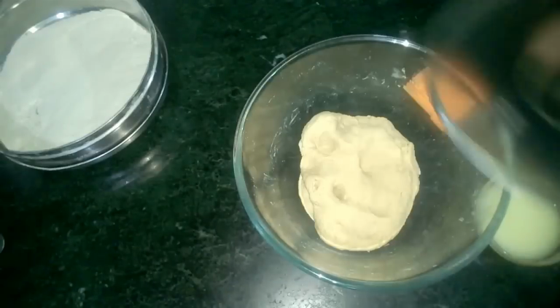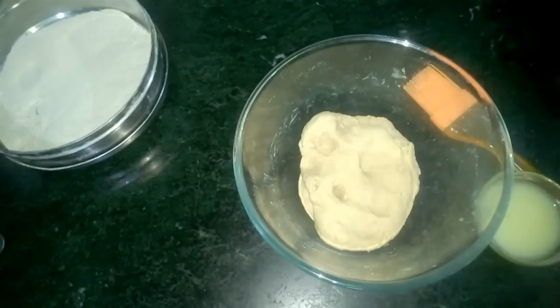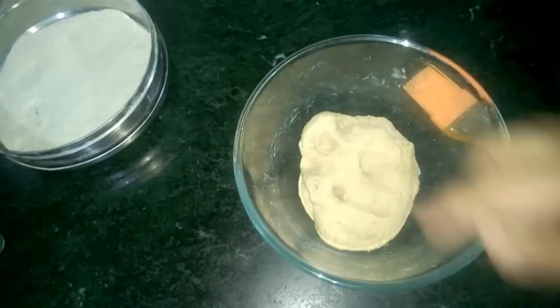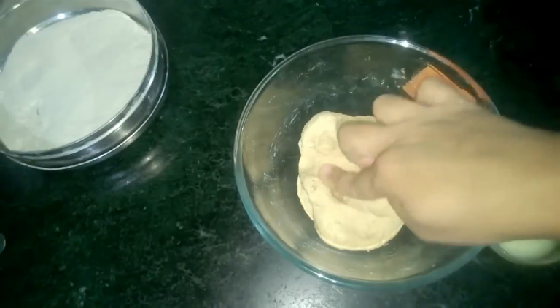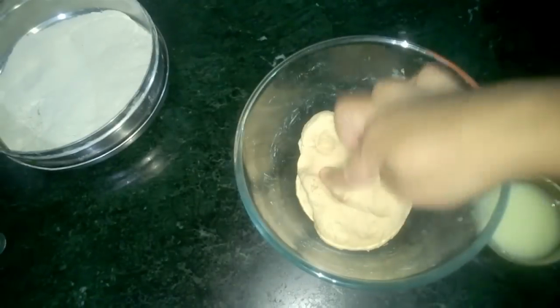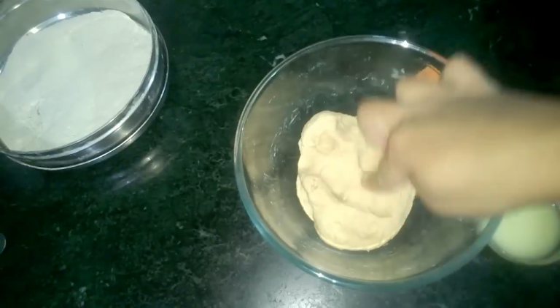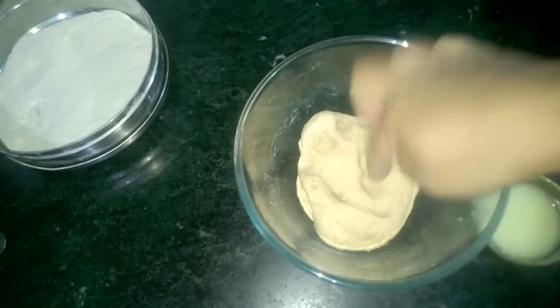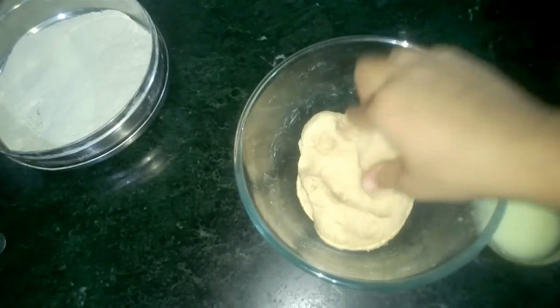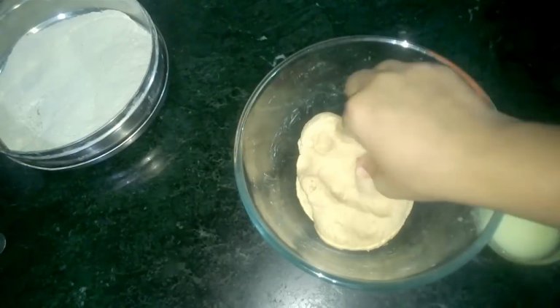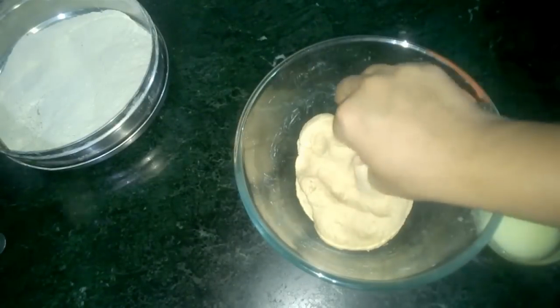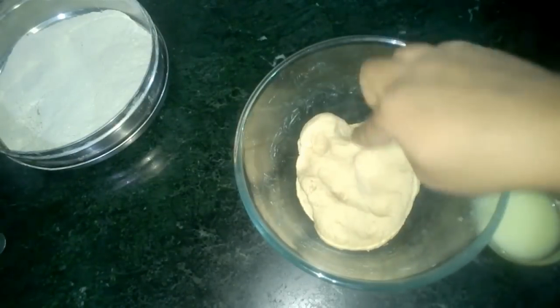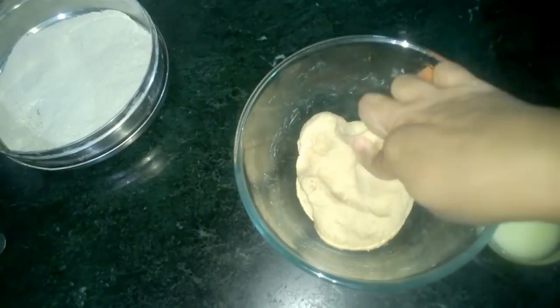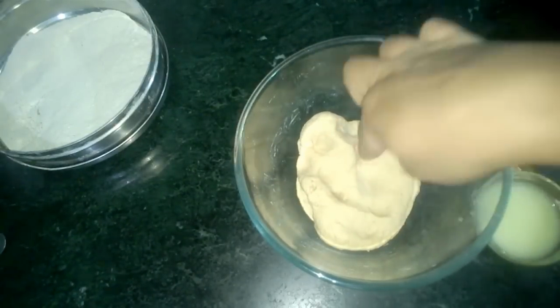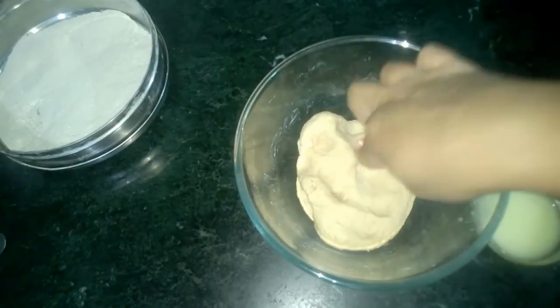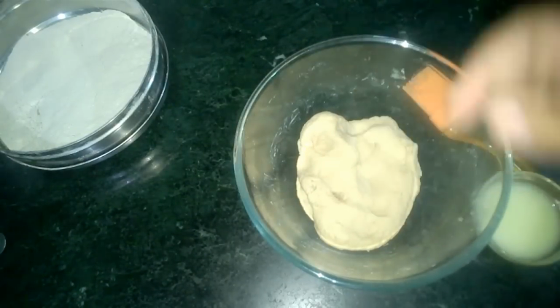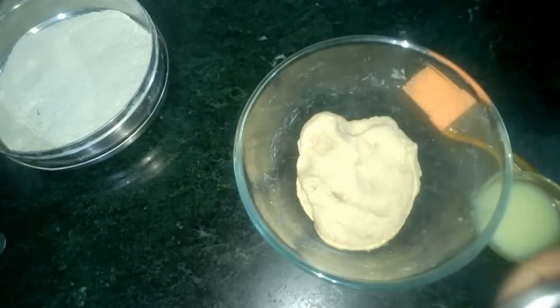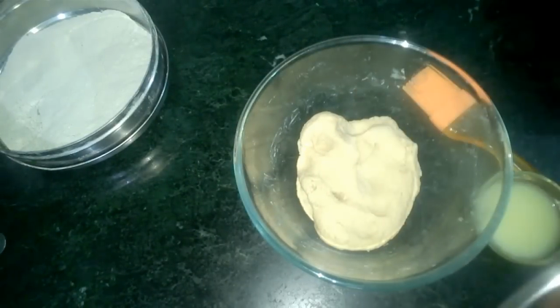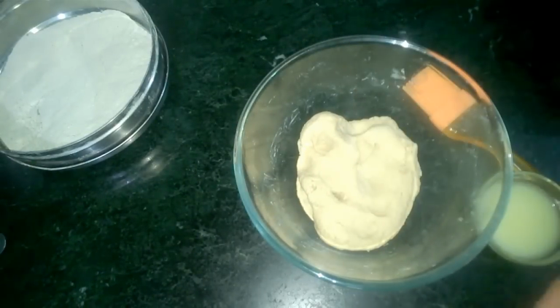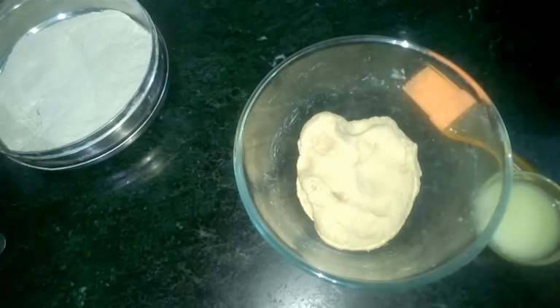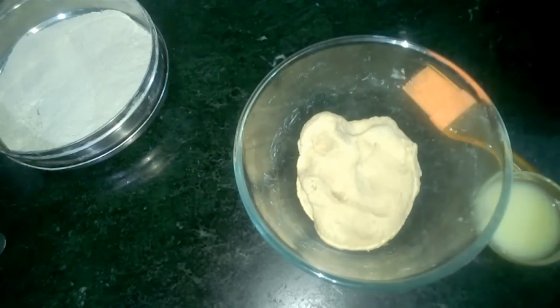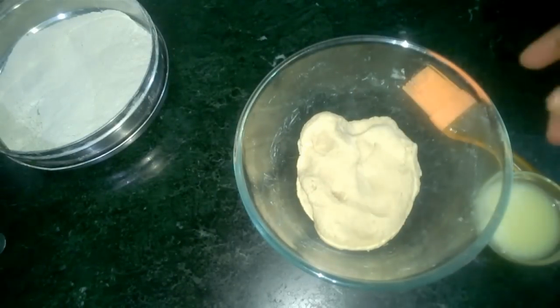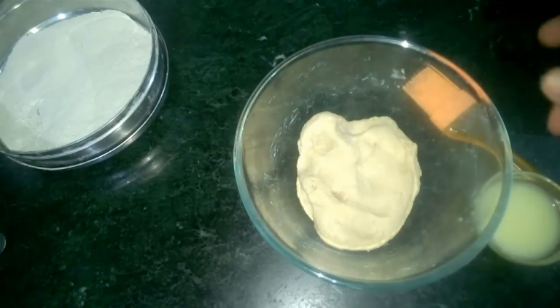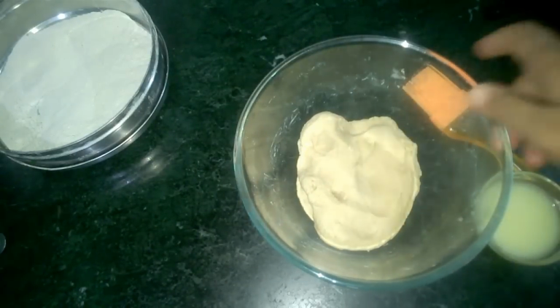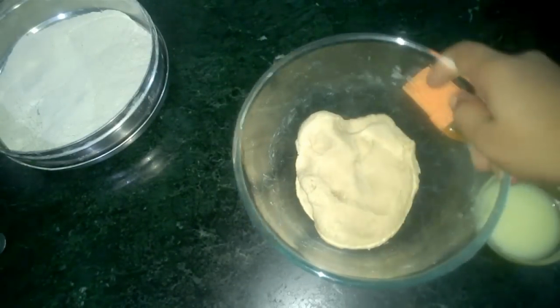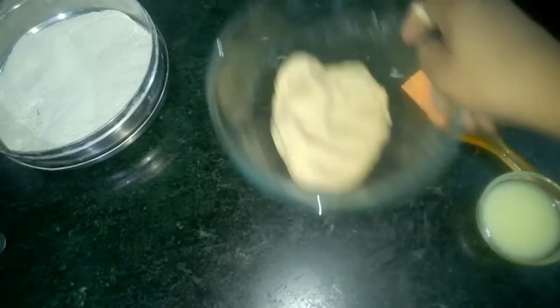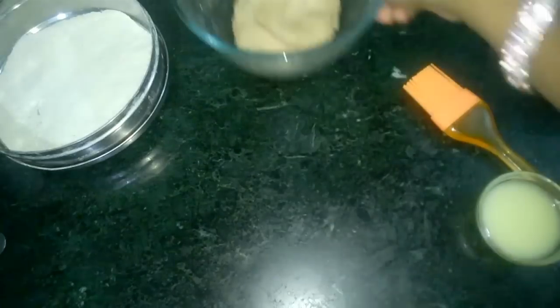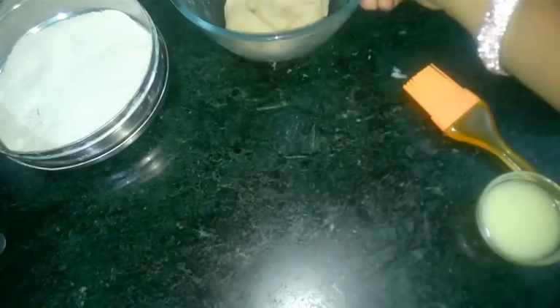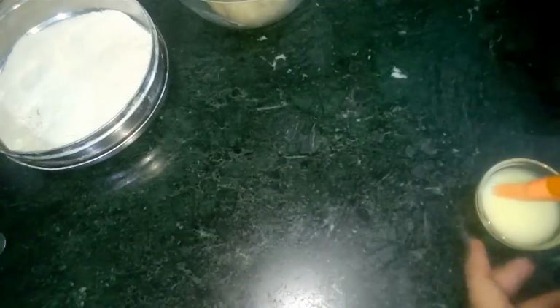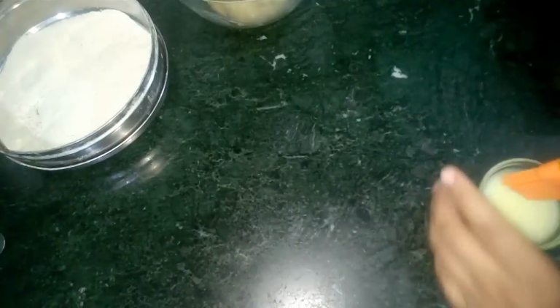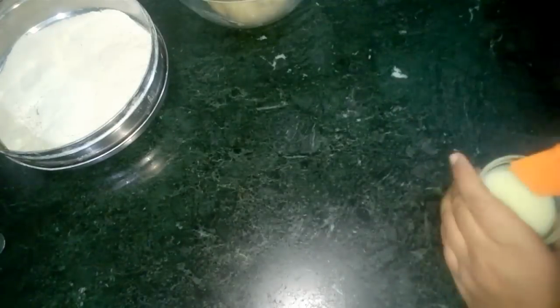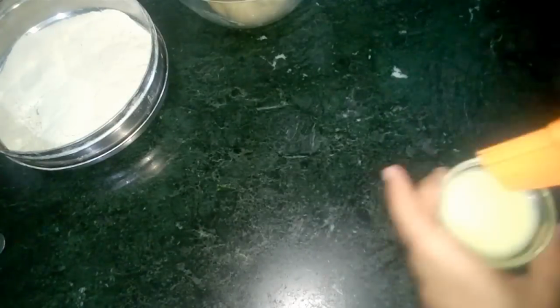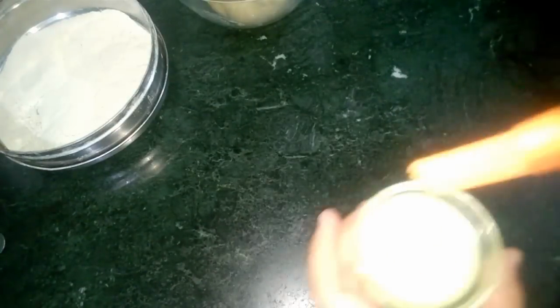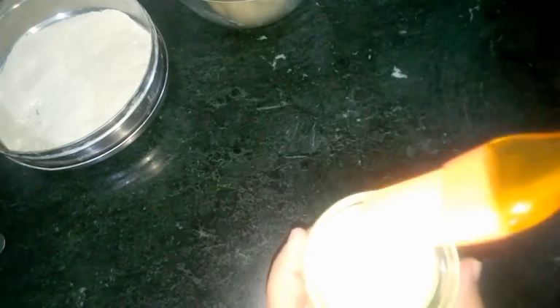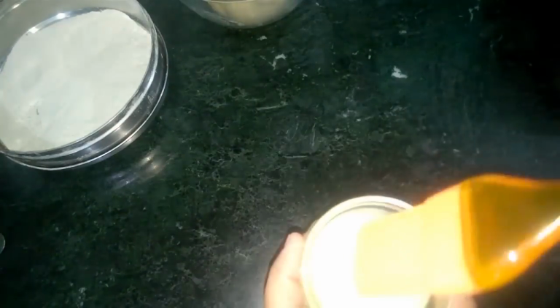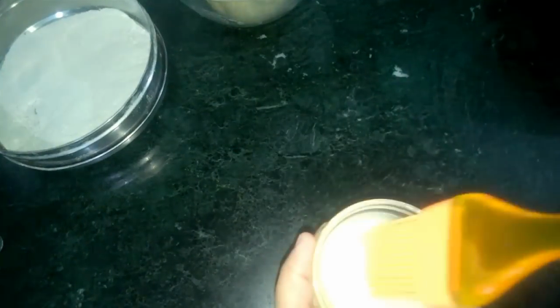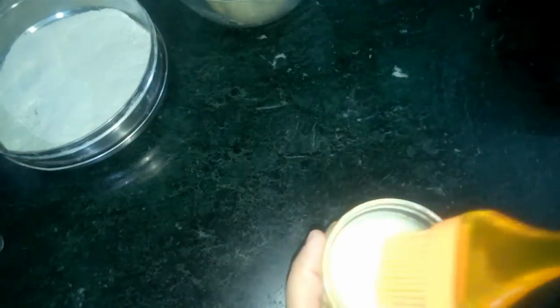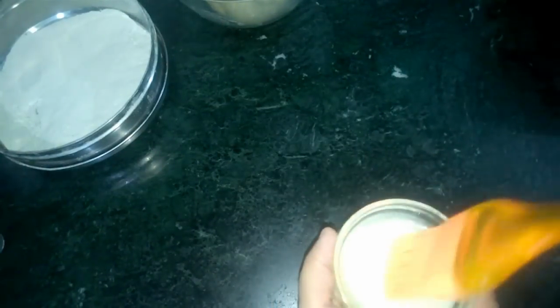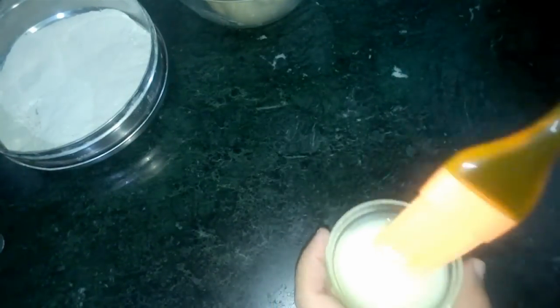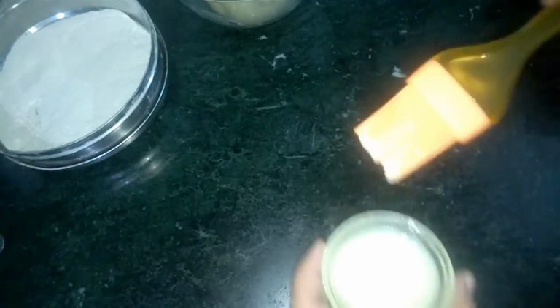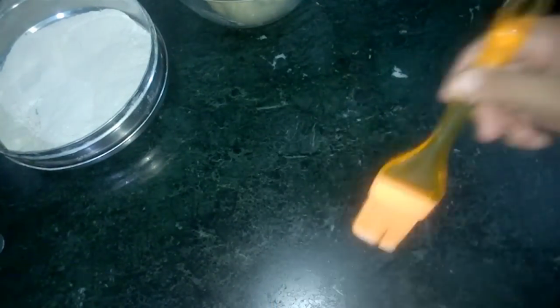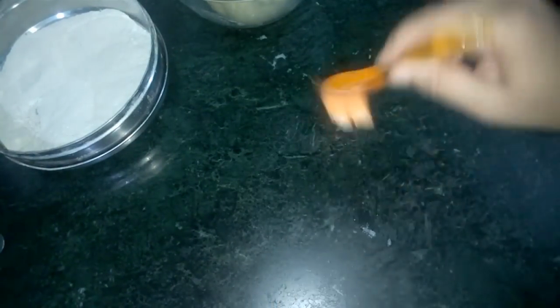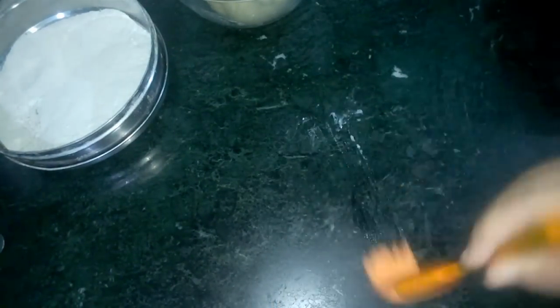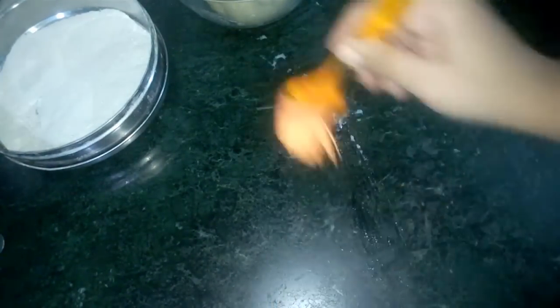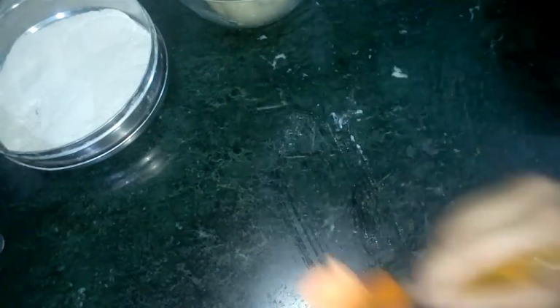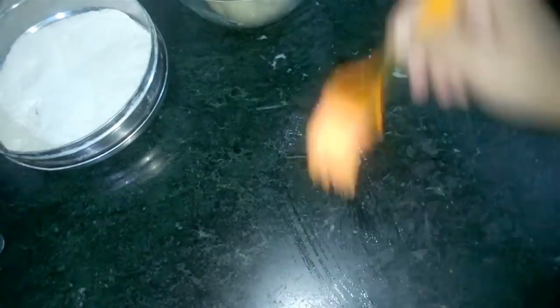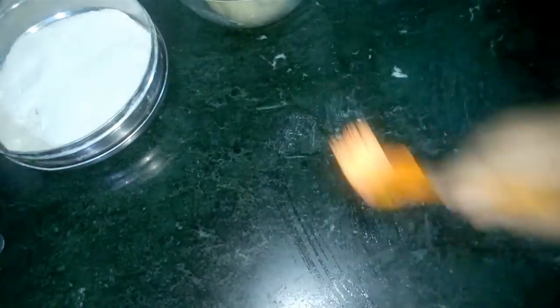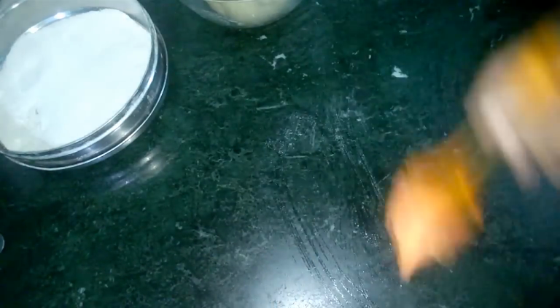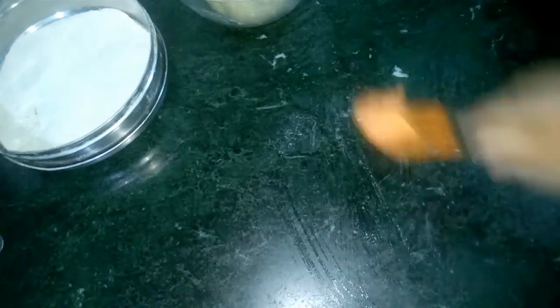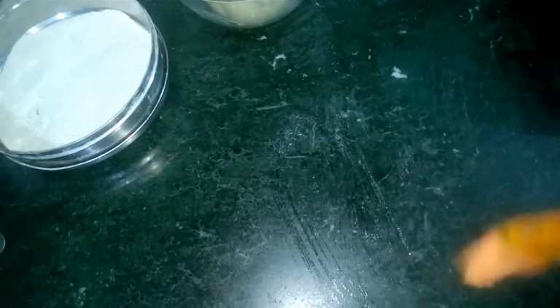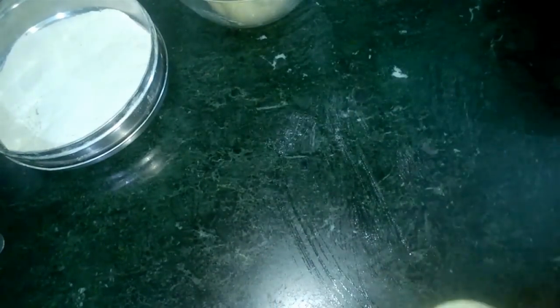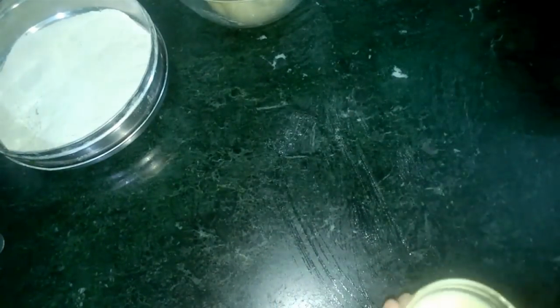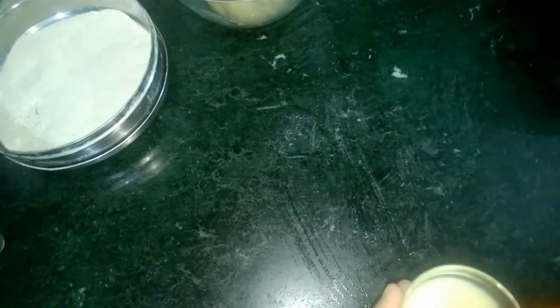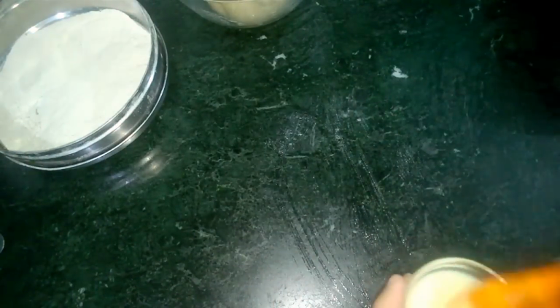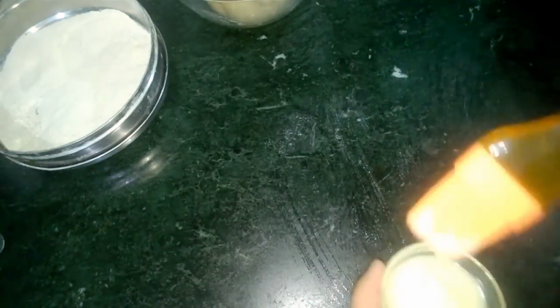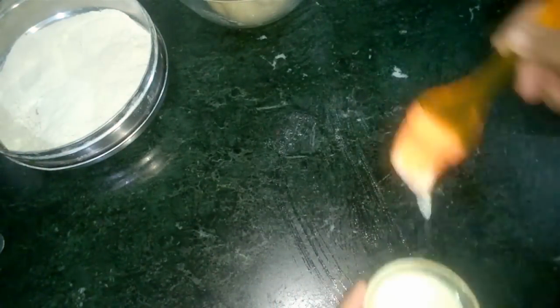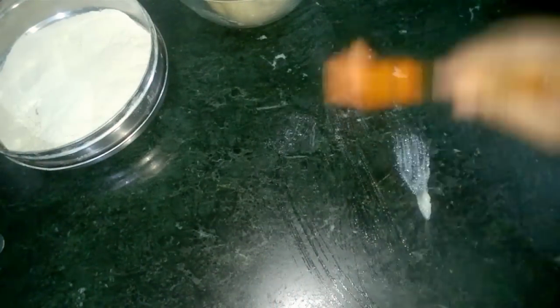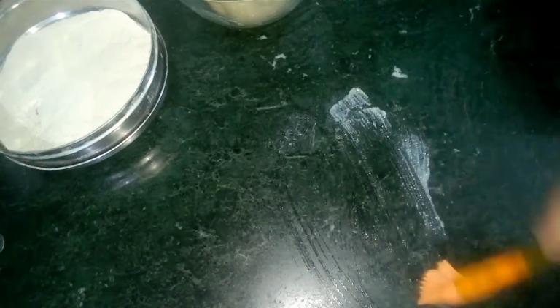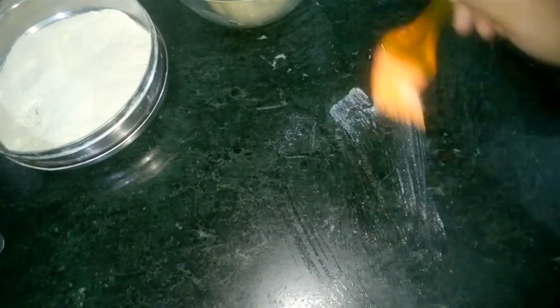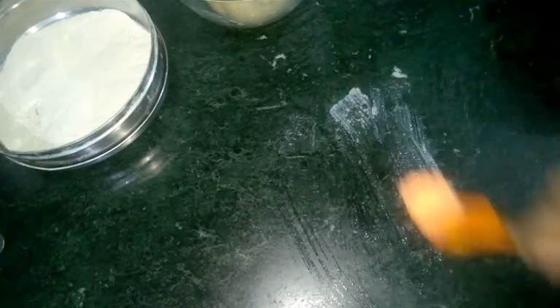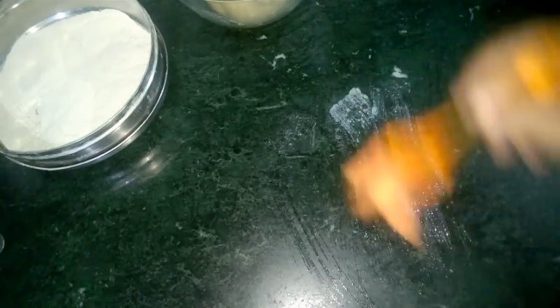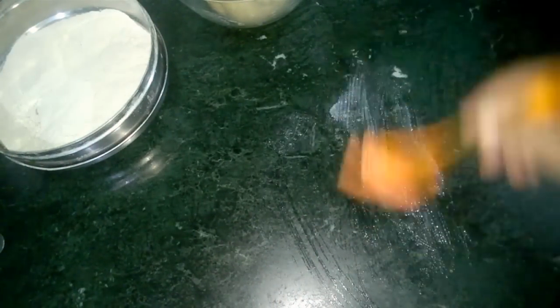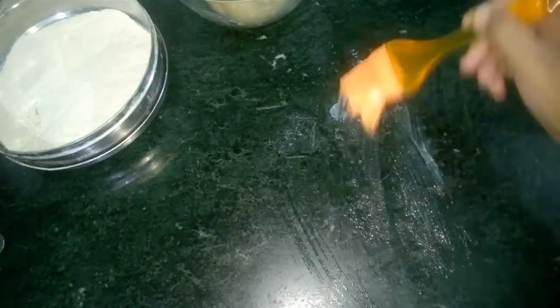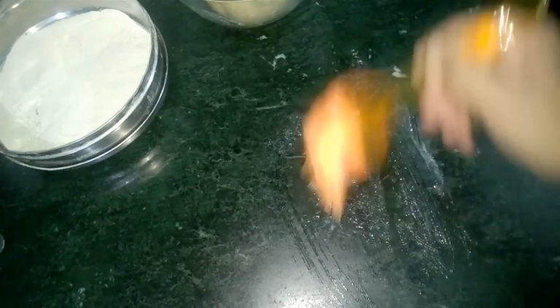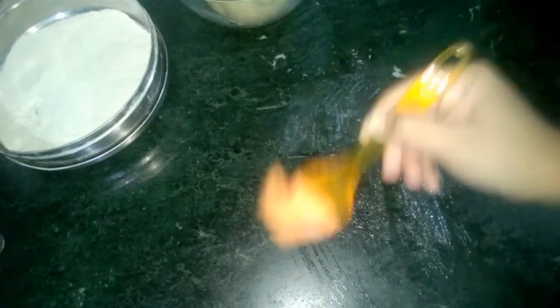Now we'll let it rest for 15 to 20 minutes. It has been 15 minutes. Now let's start making our Lachcha Paratha.